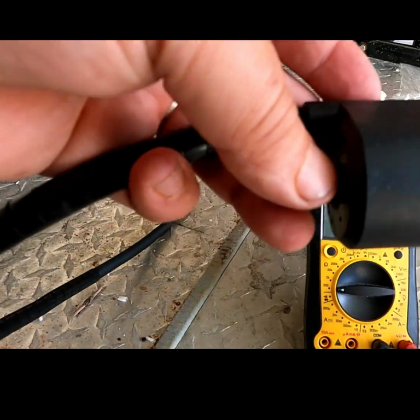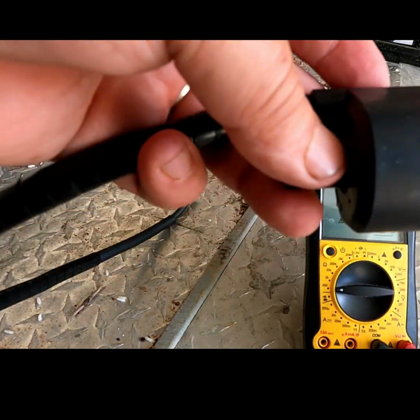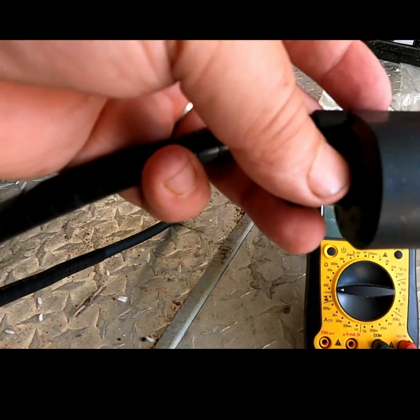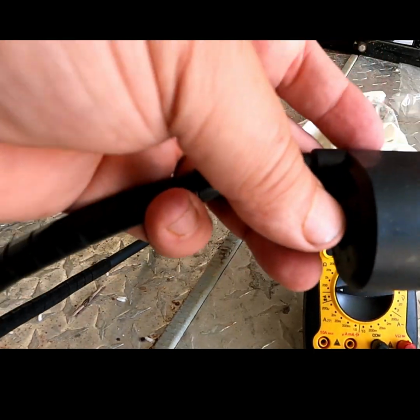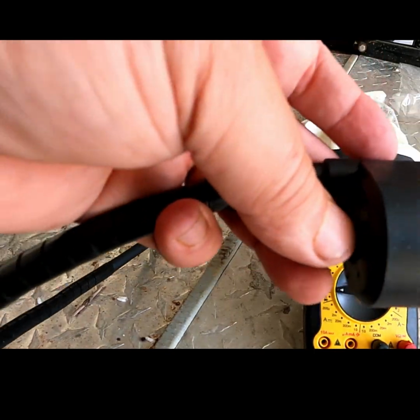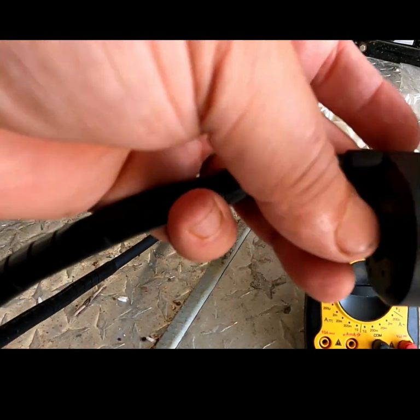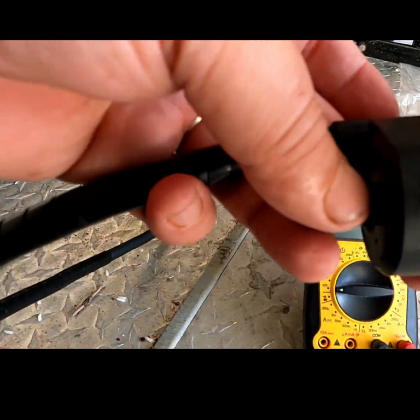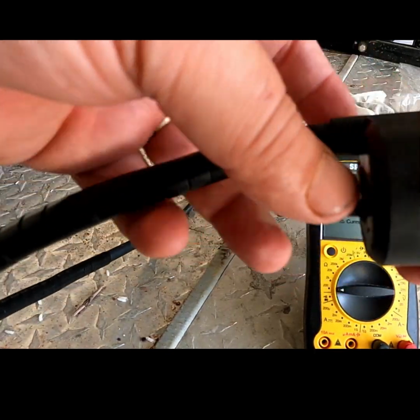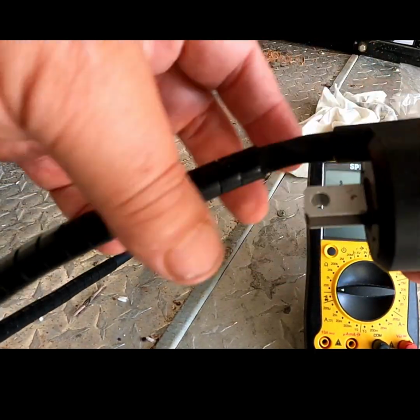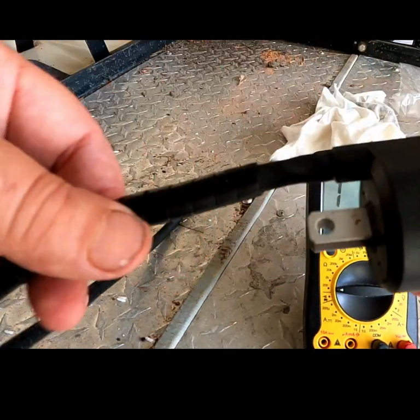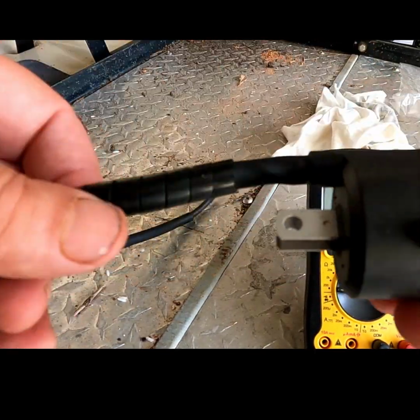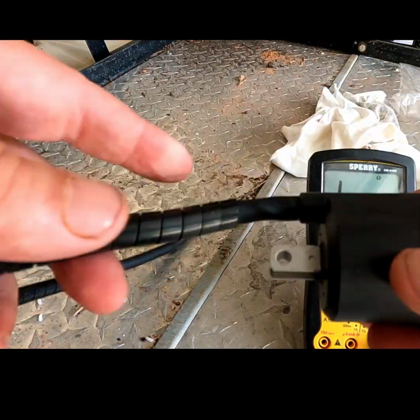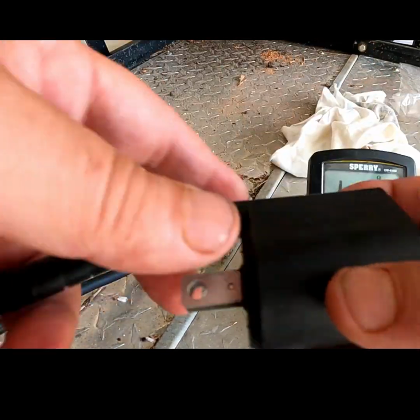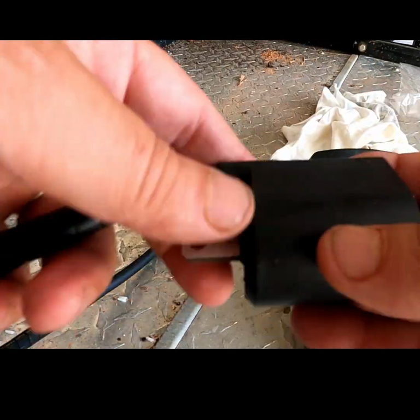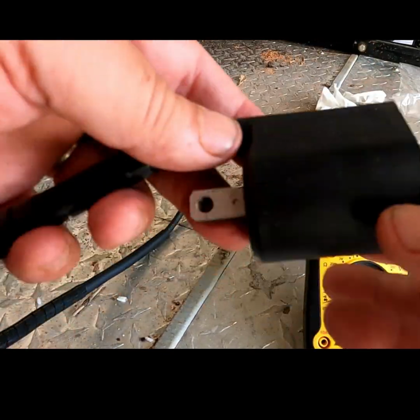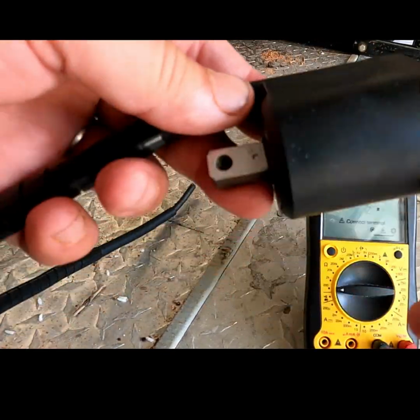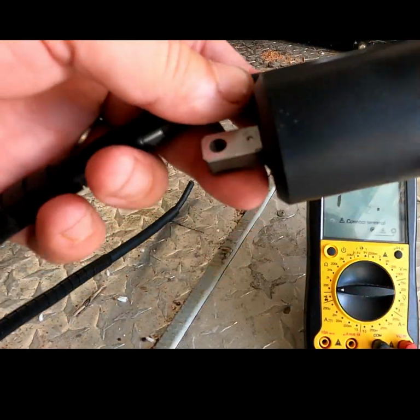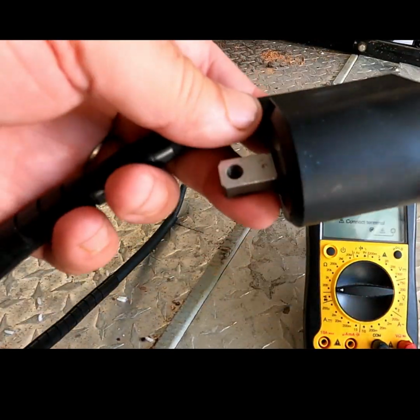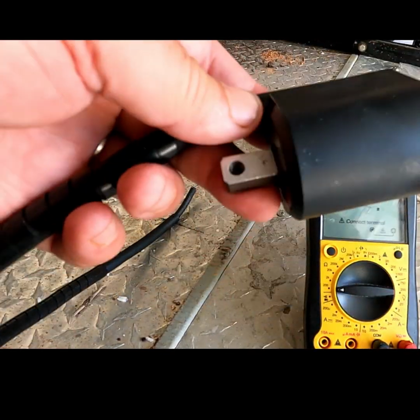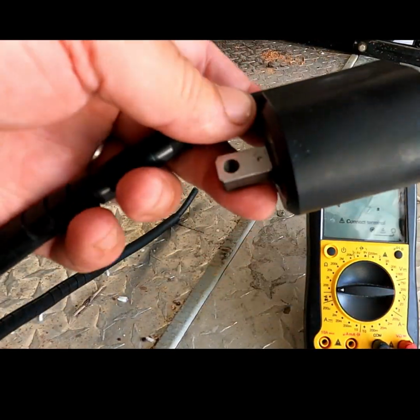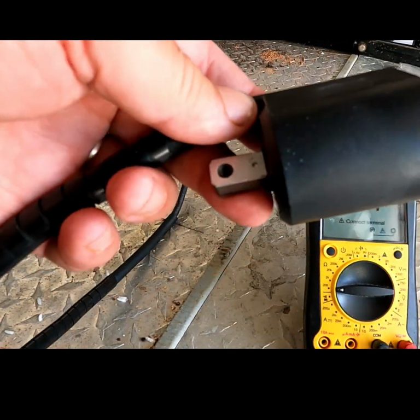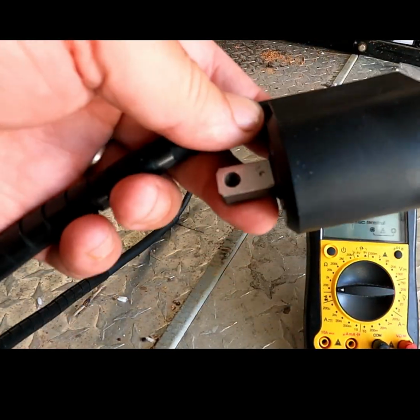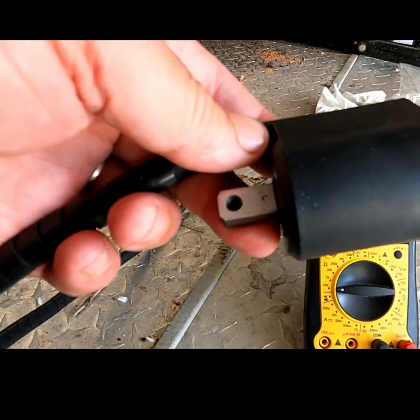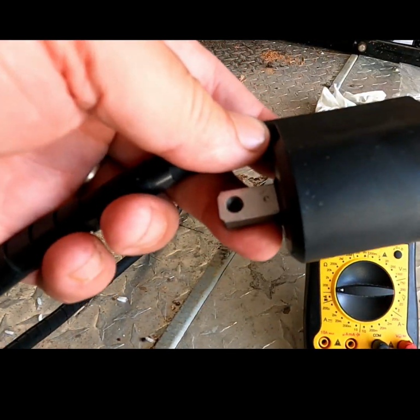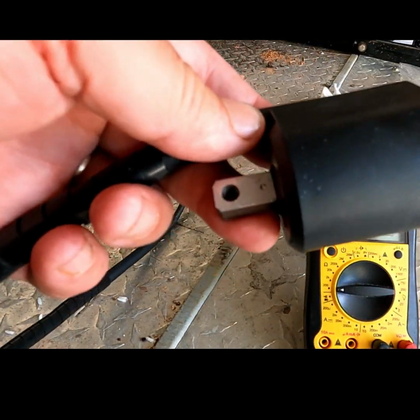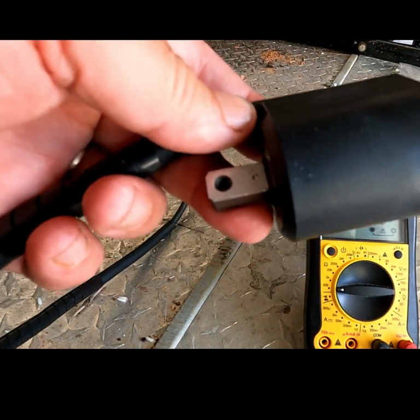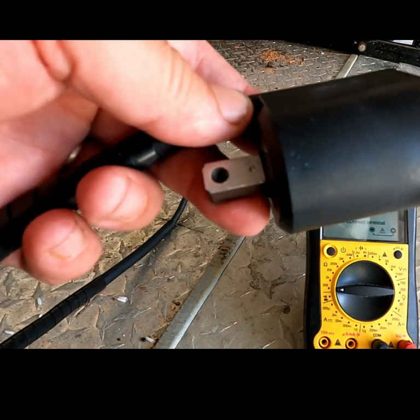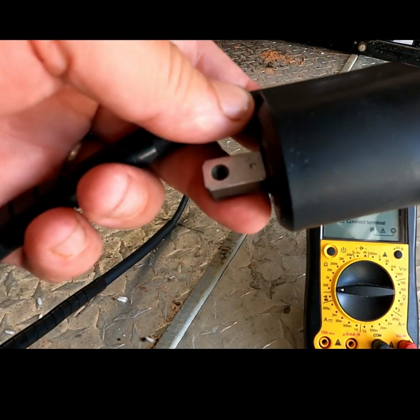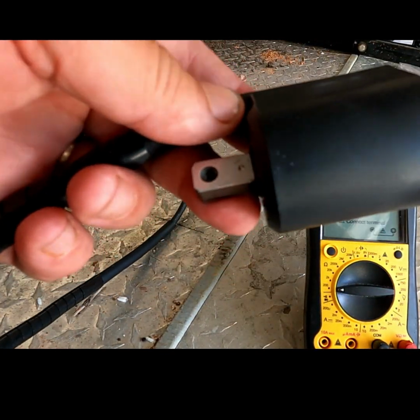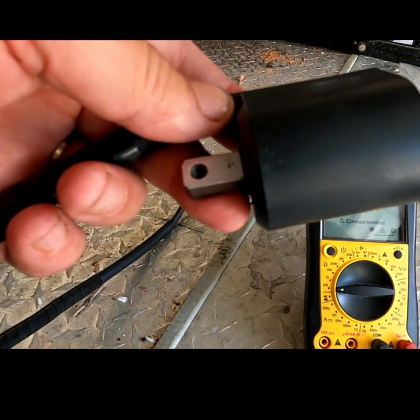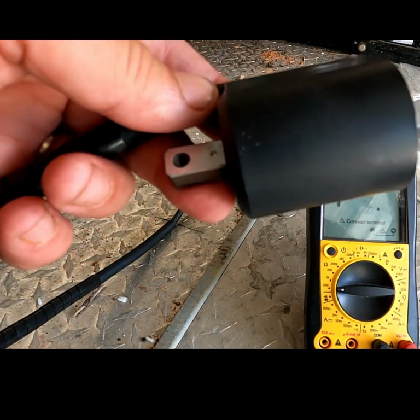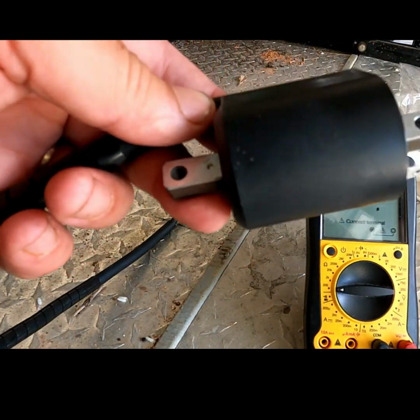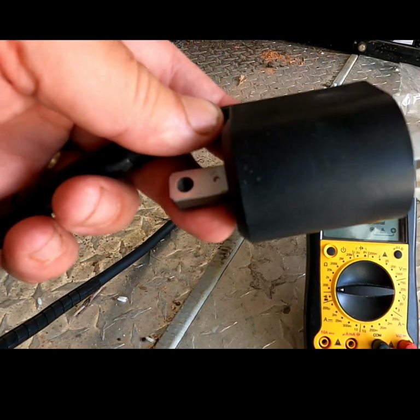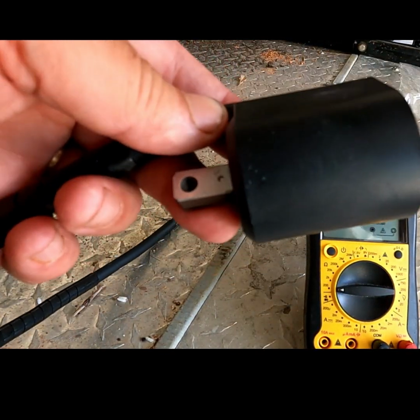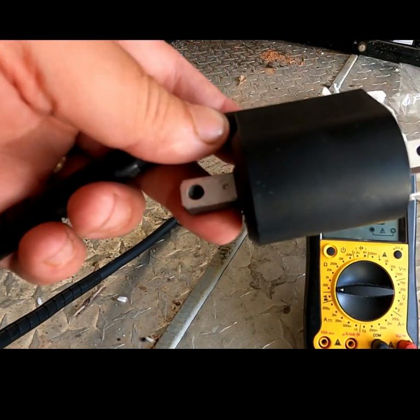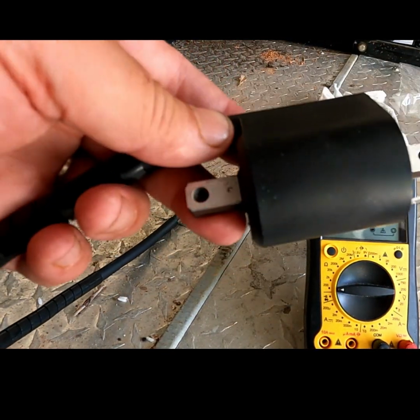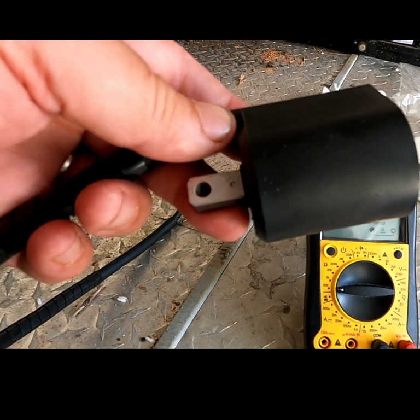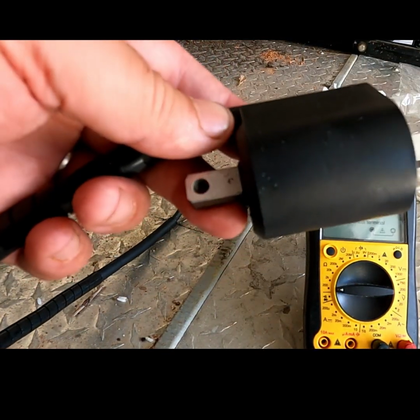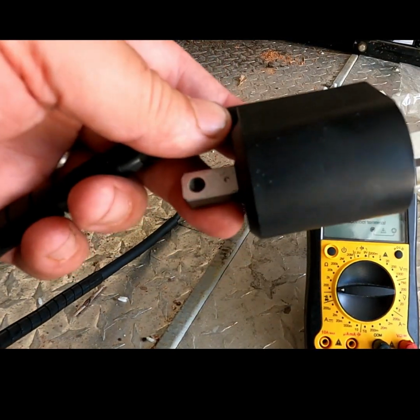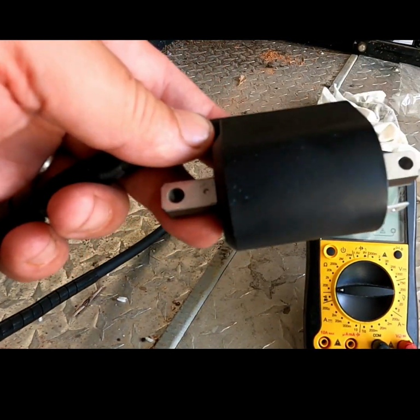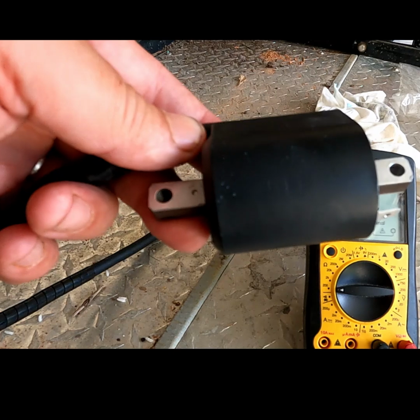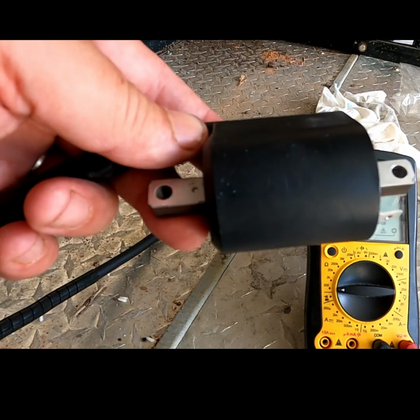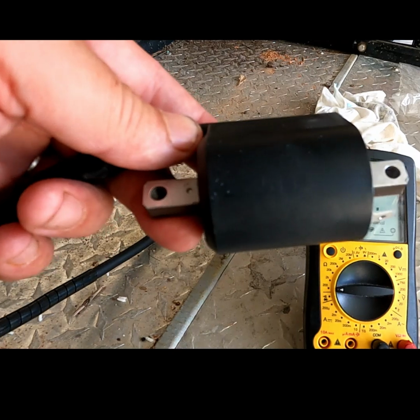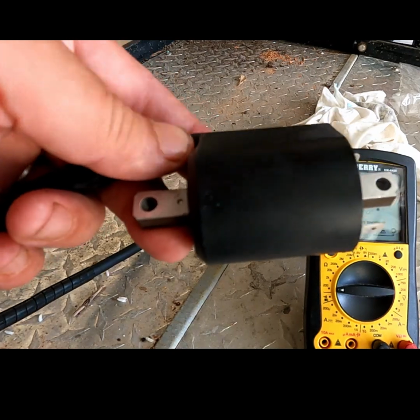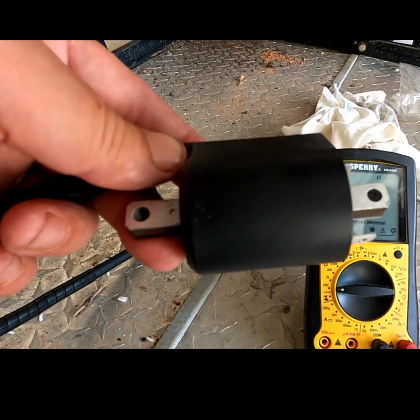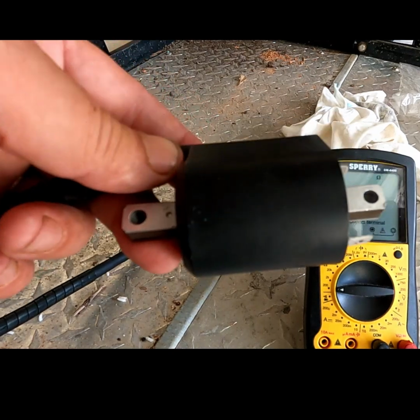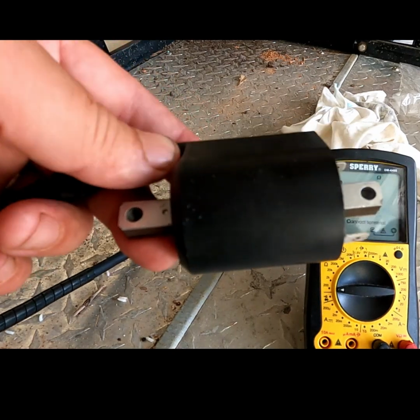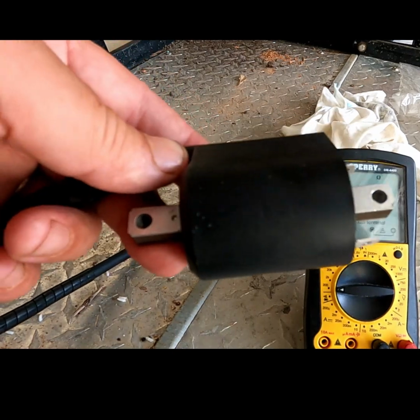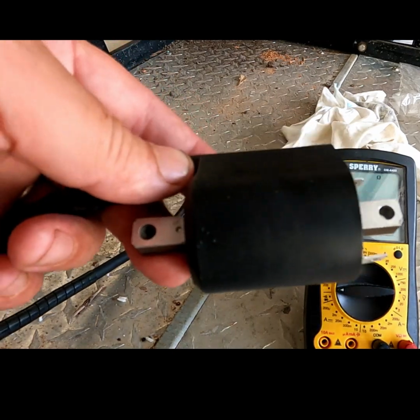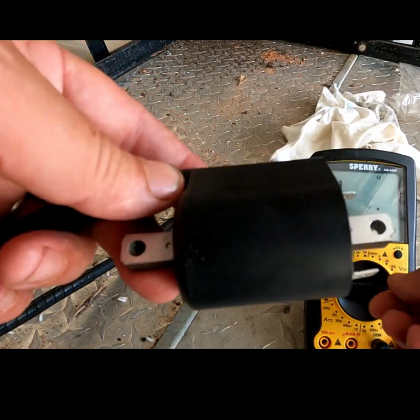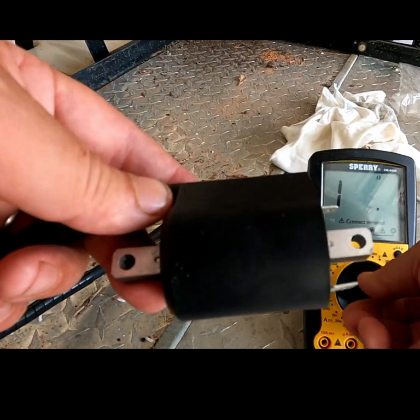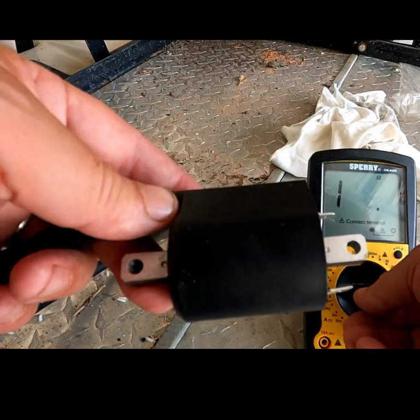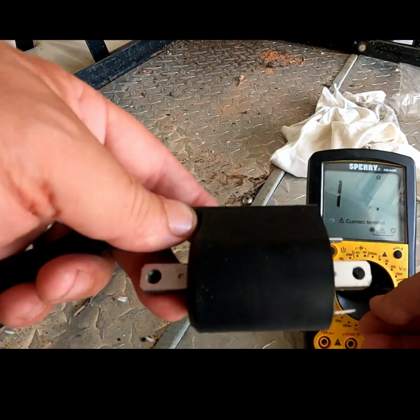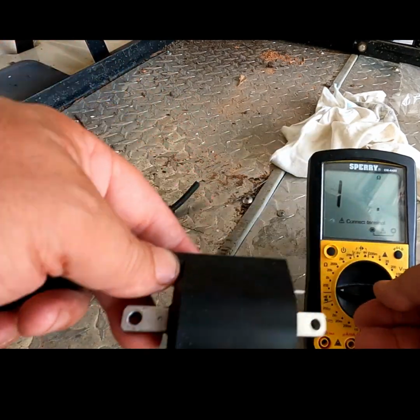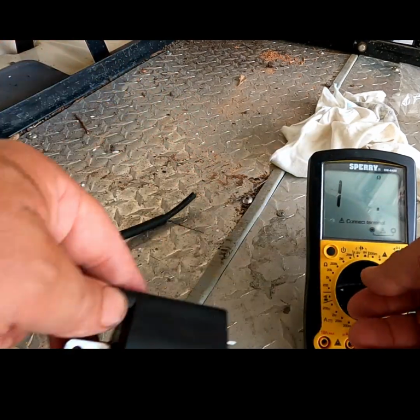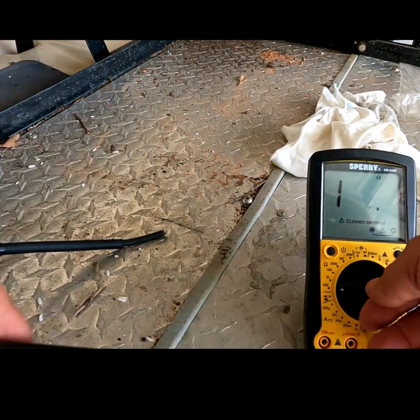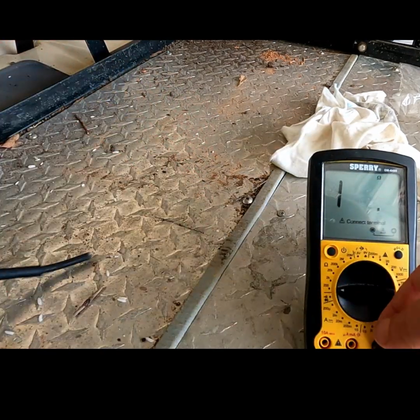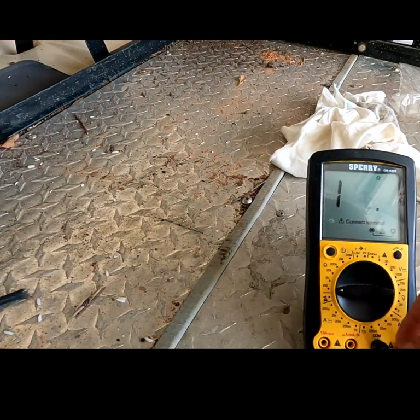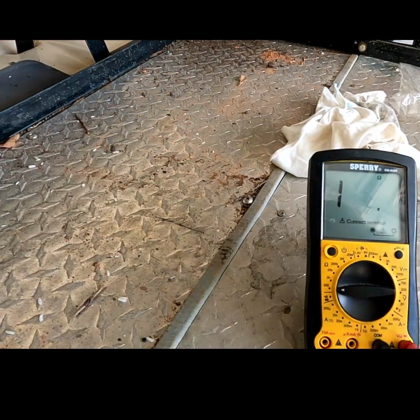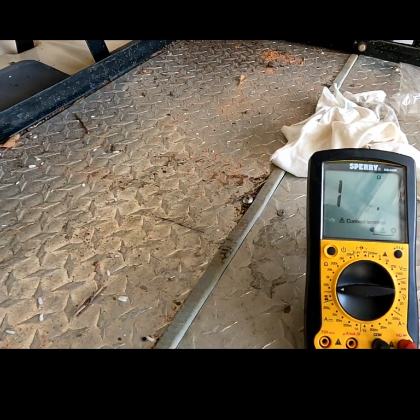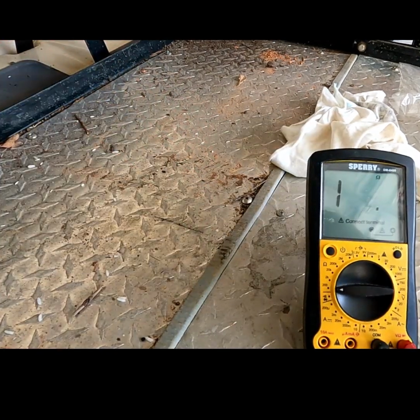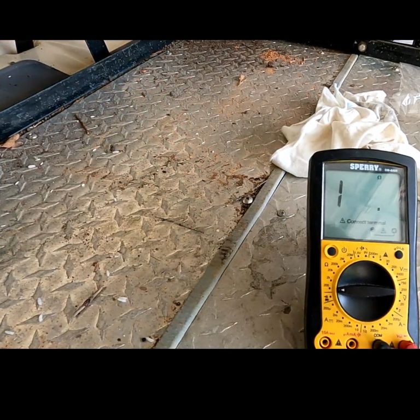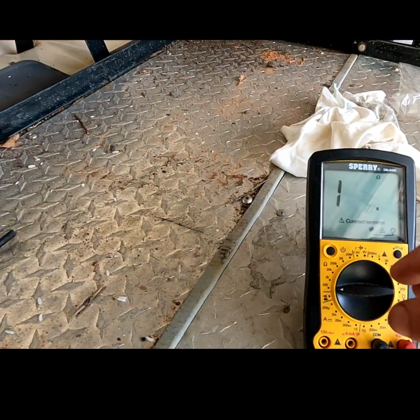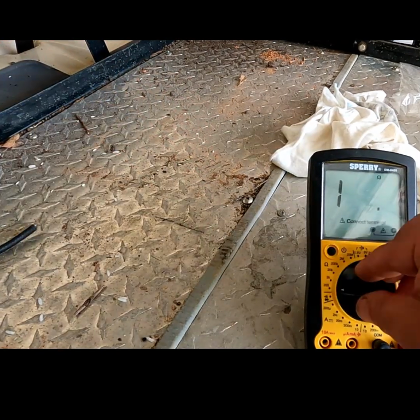These are up underneath the fuel tank, so you will have to remove the fuel tank to get to these. Our primary coil is good, so now we're going to check the secondary coil.